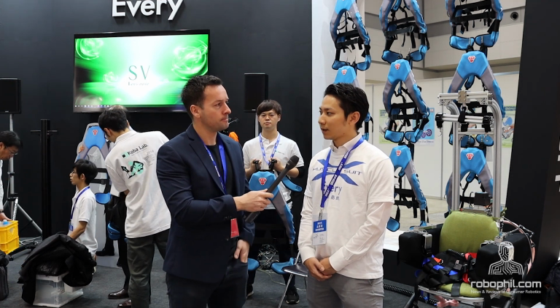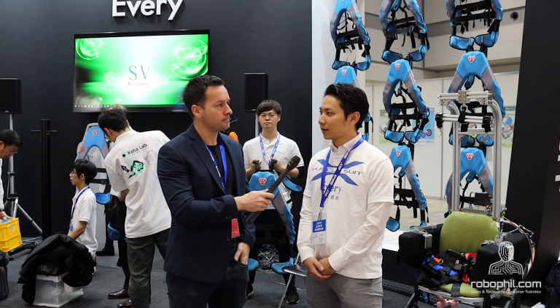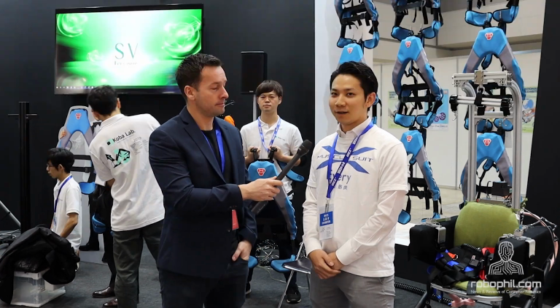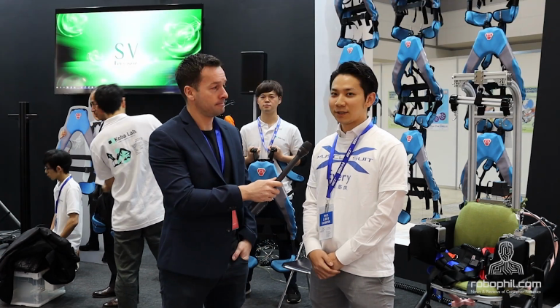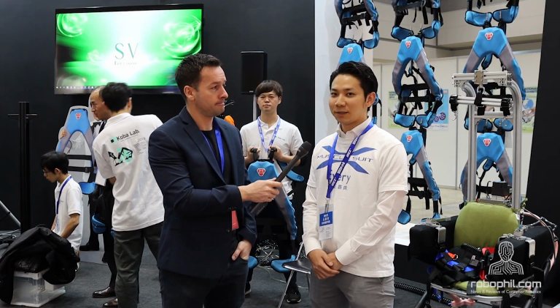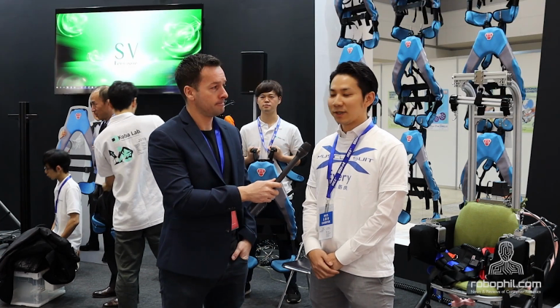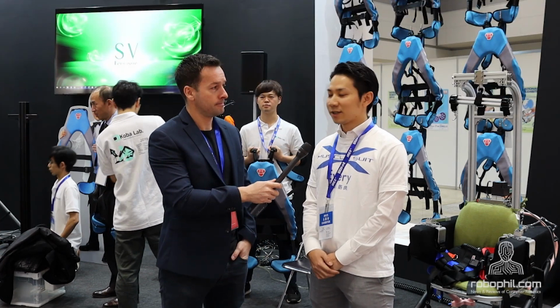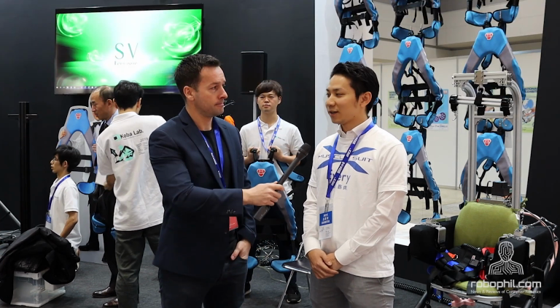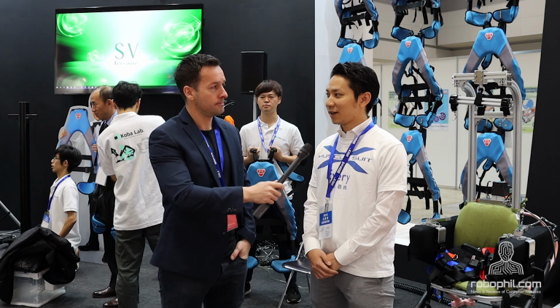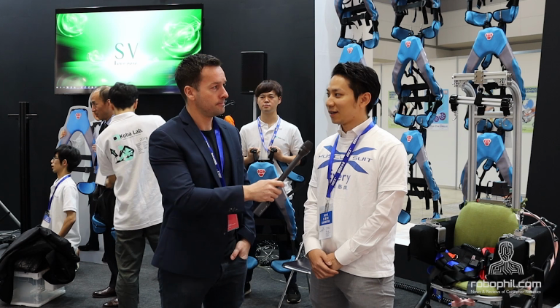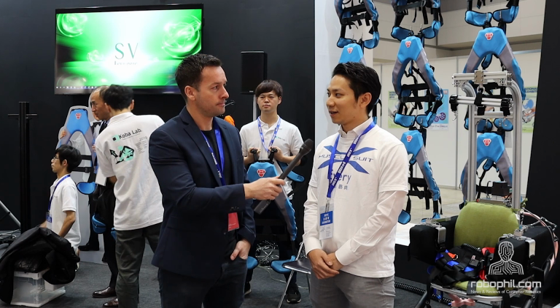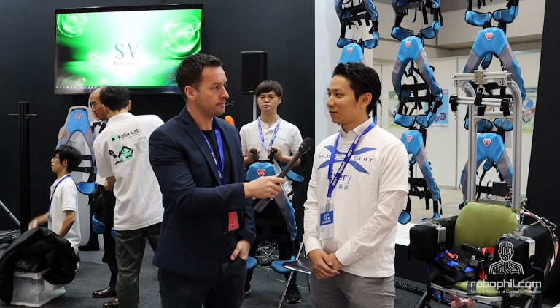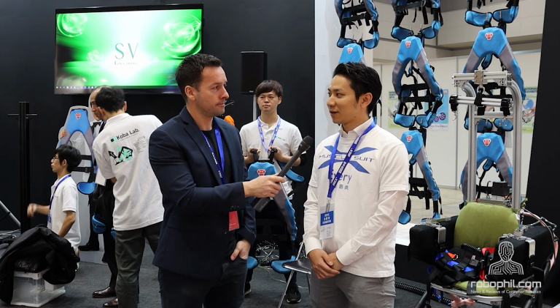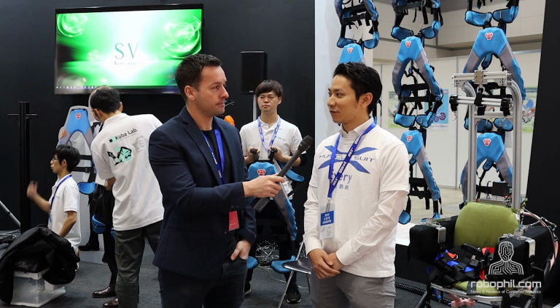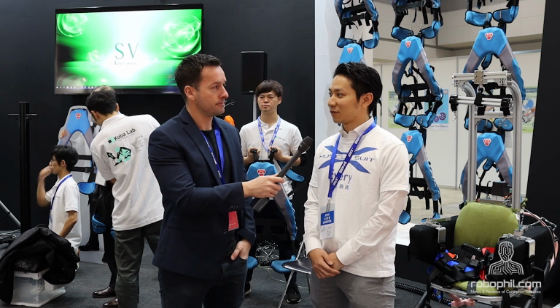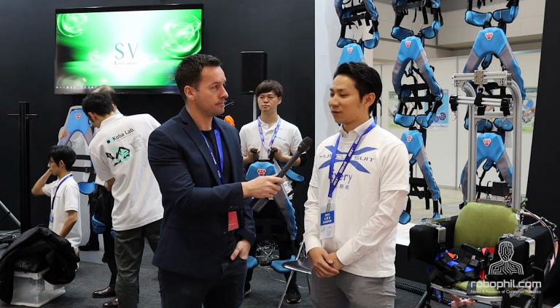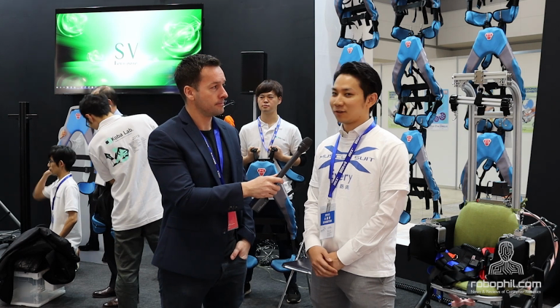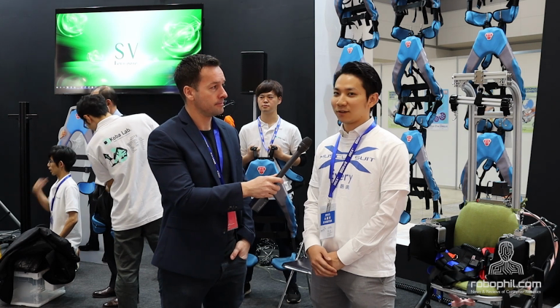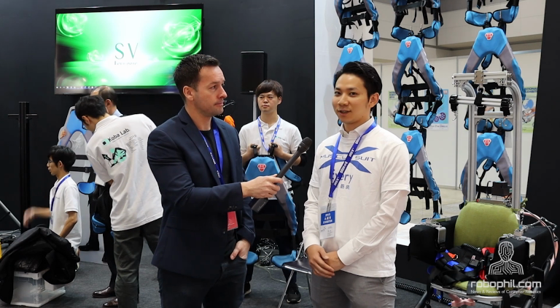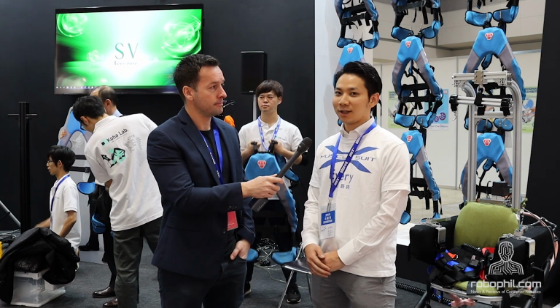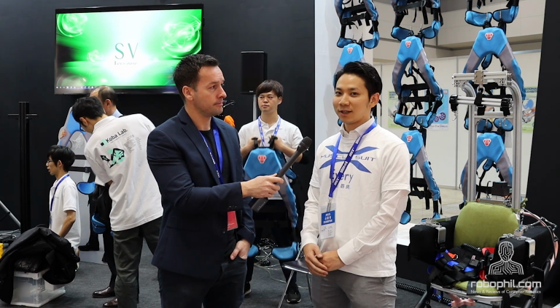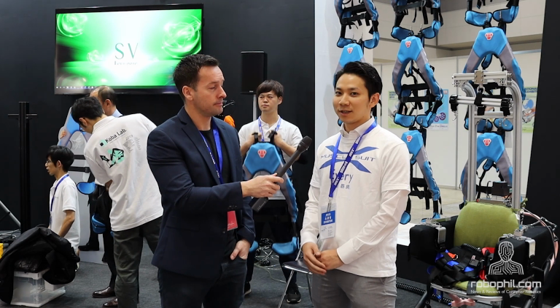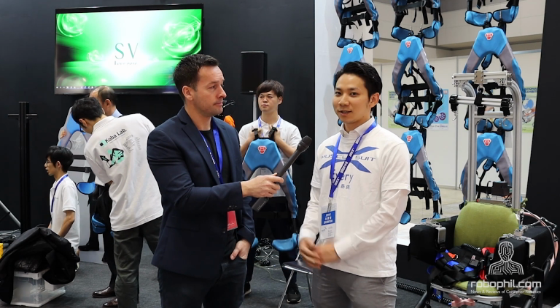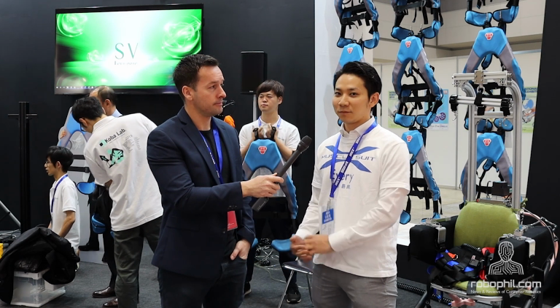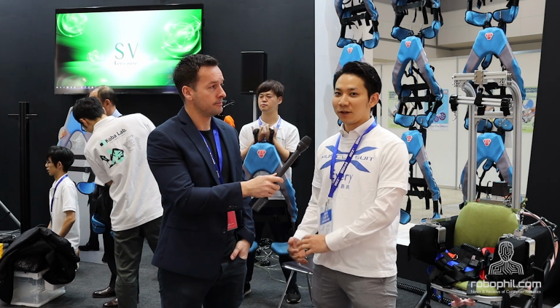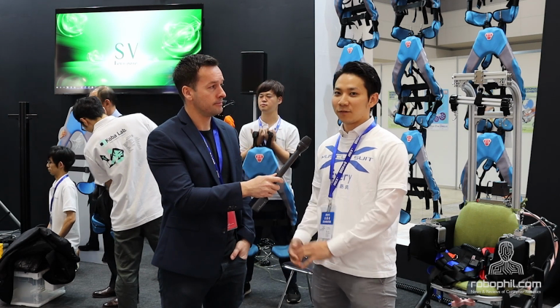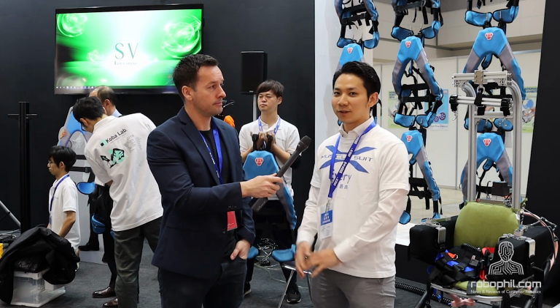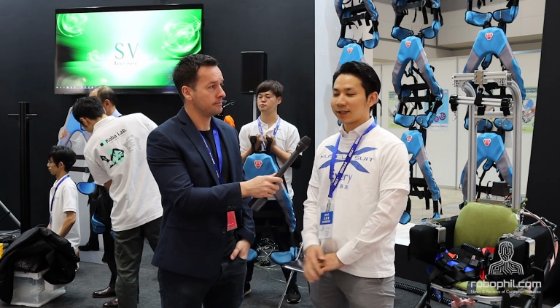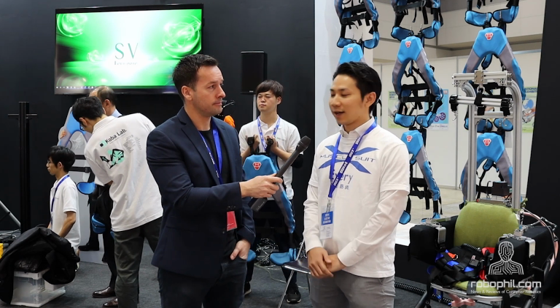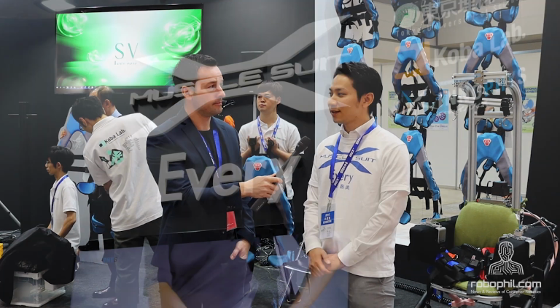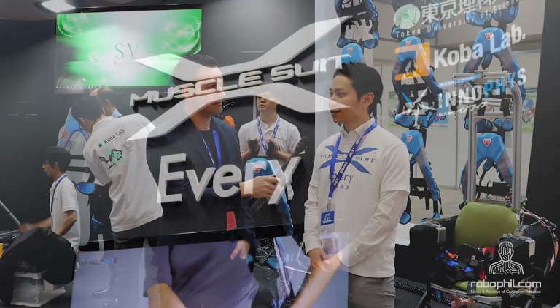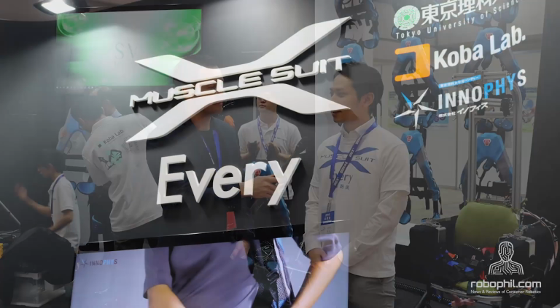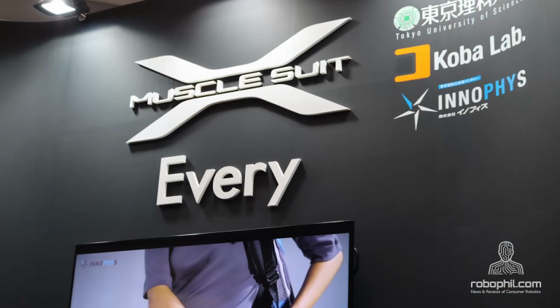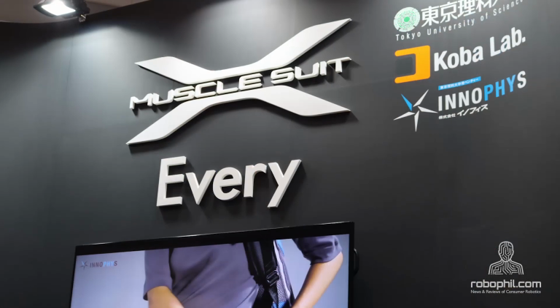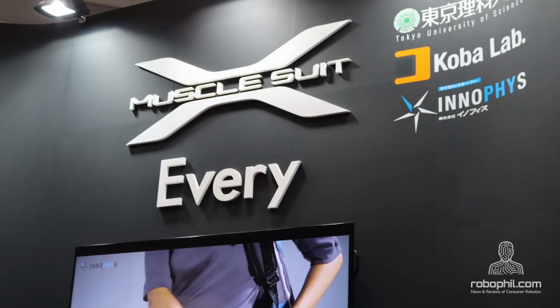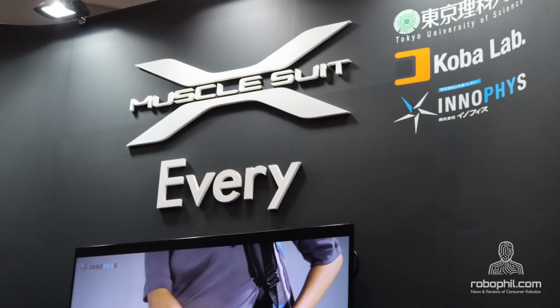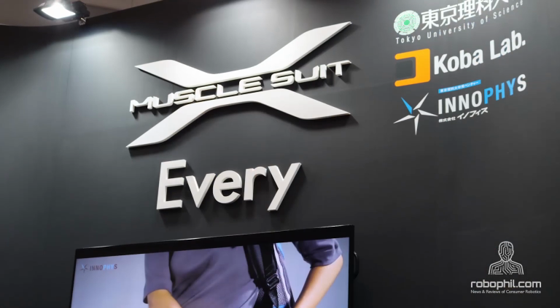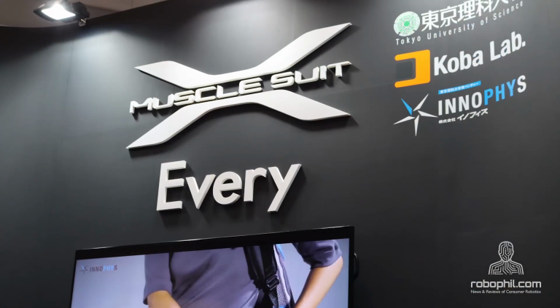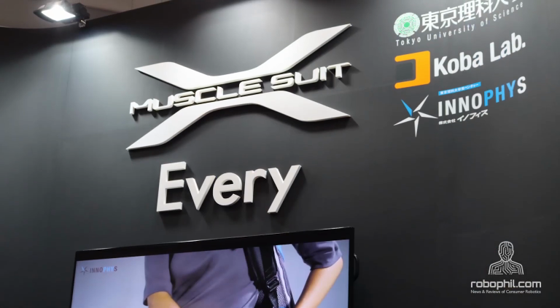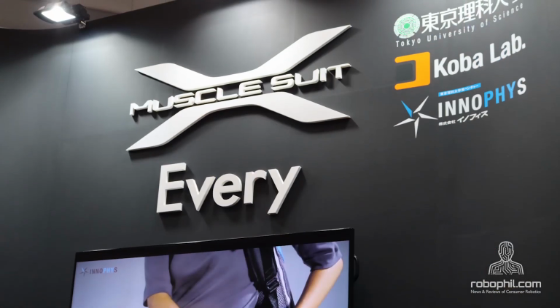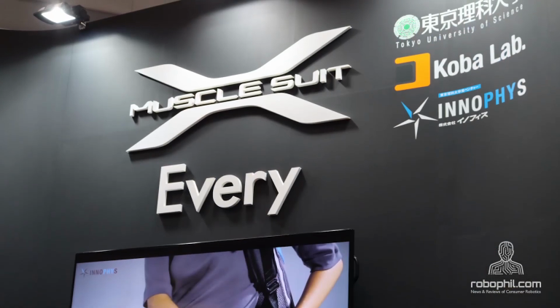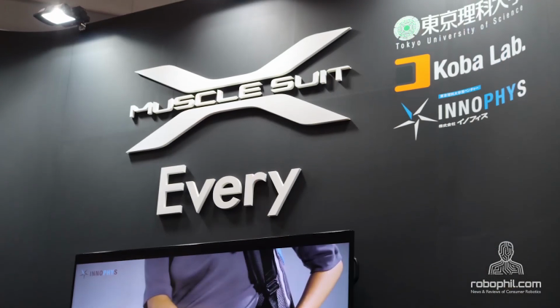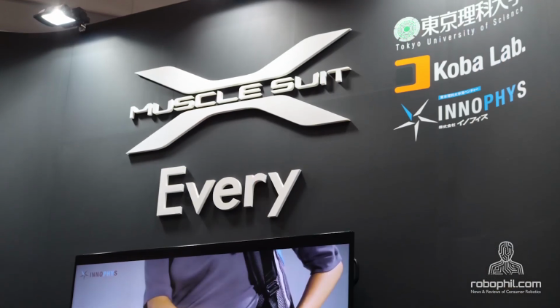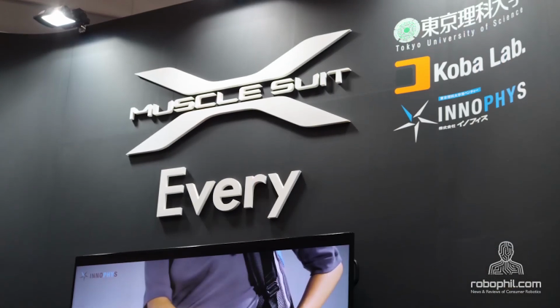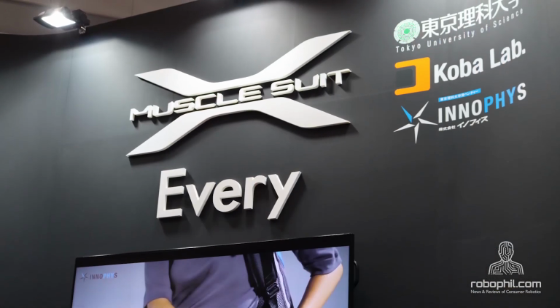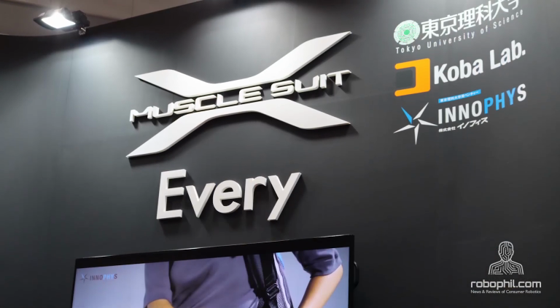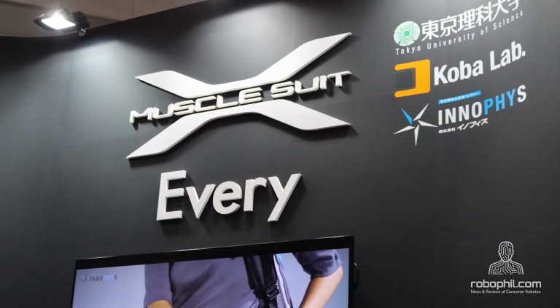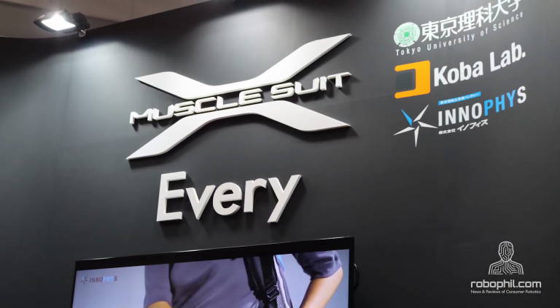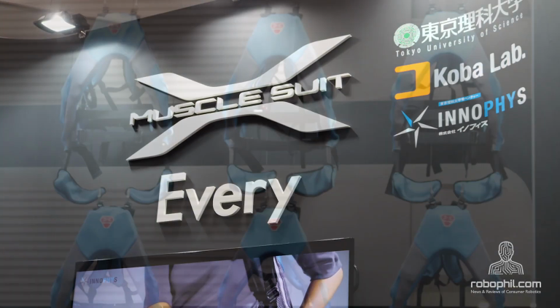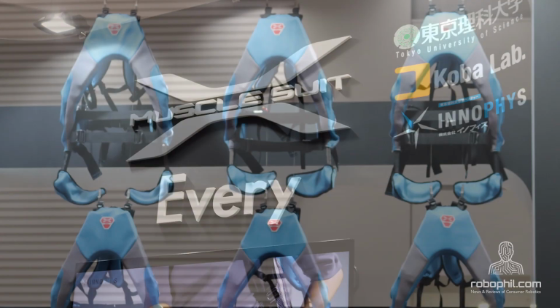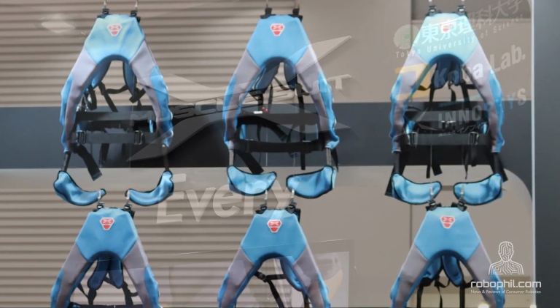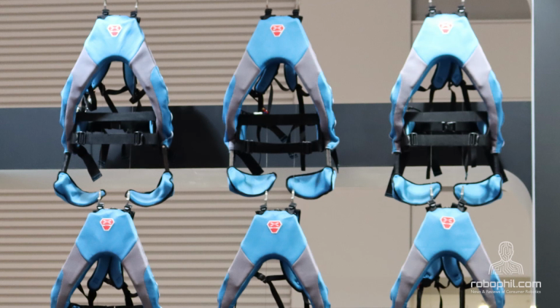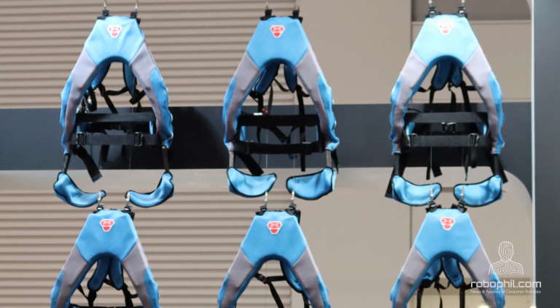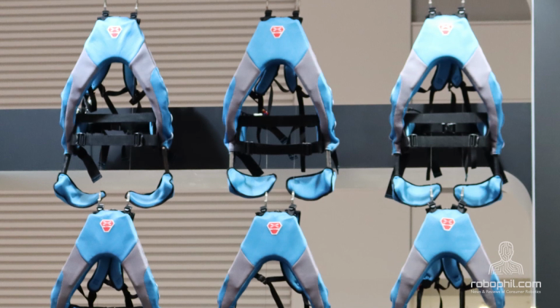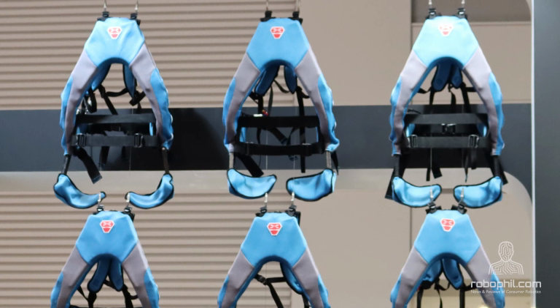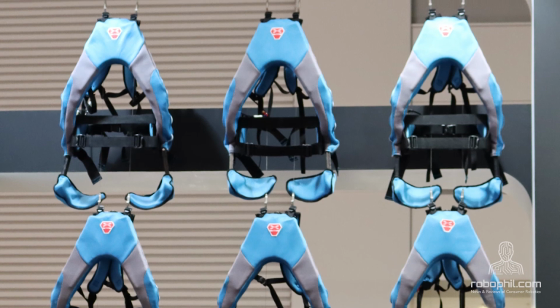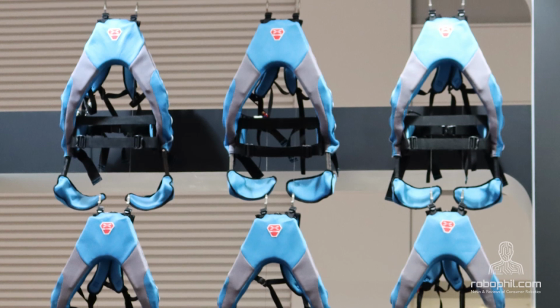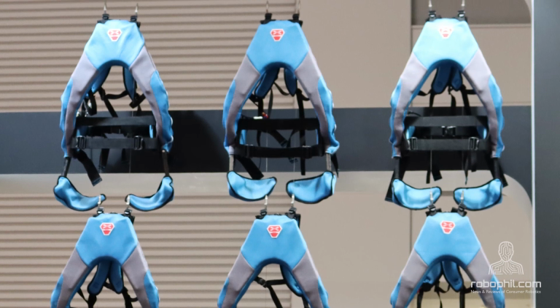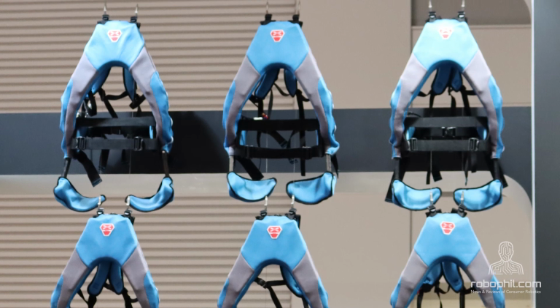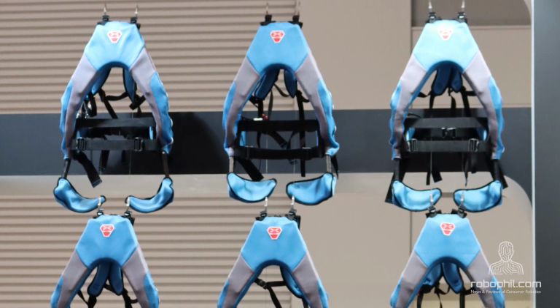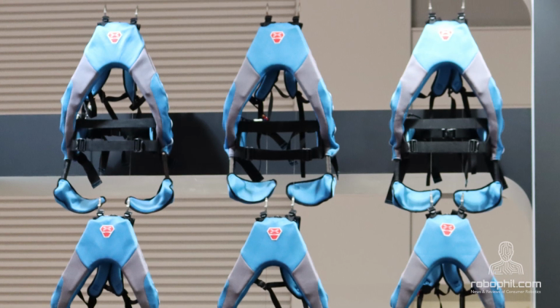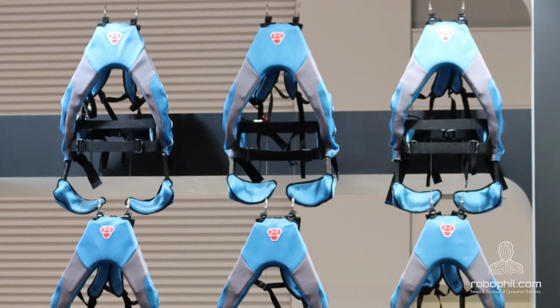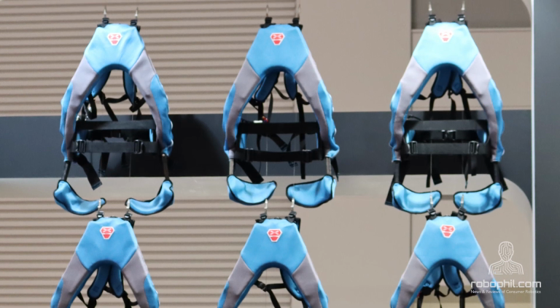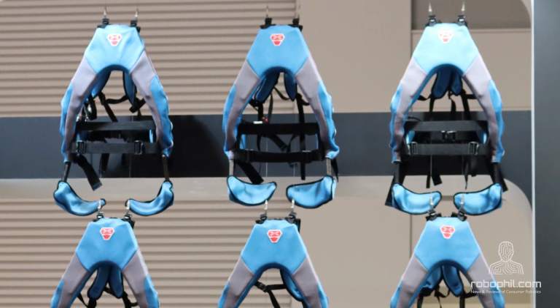I'm Shimizu. I work for this company in sales. I'm selling muscle suits domestically.